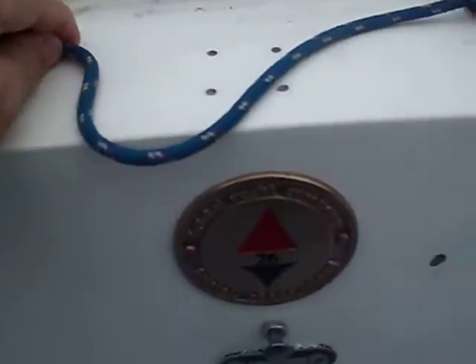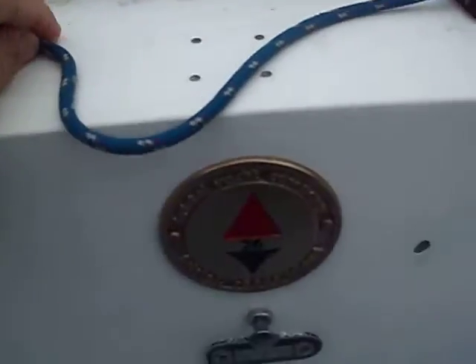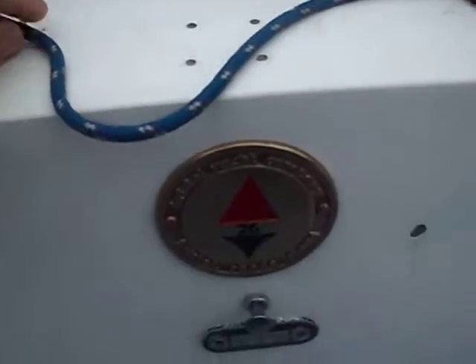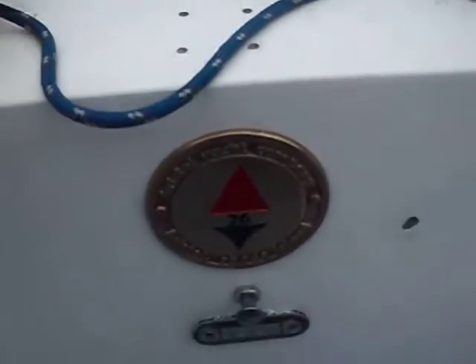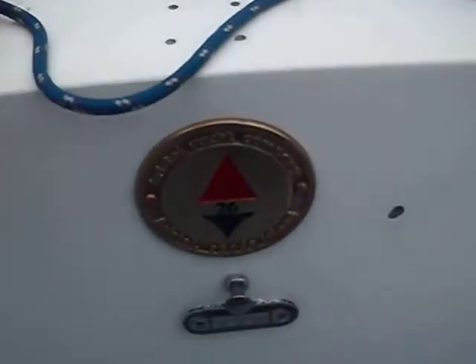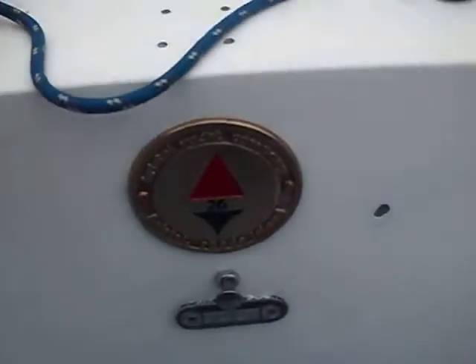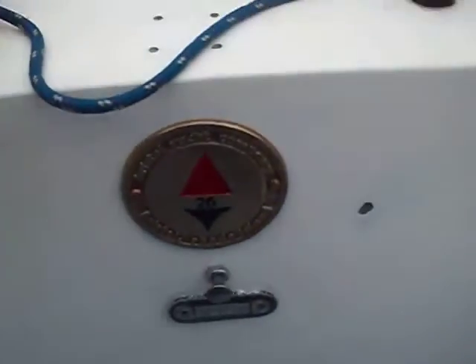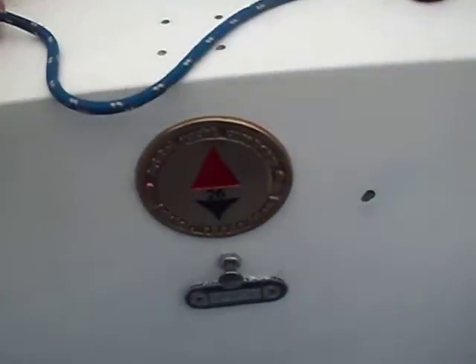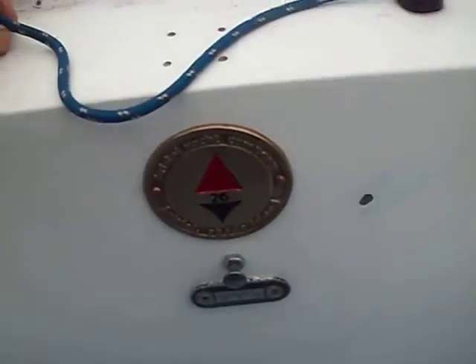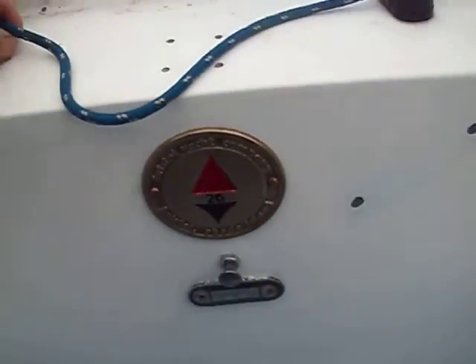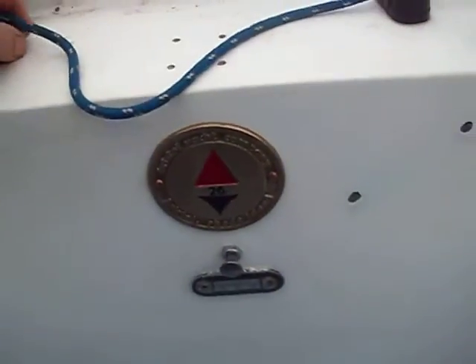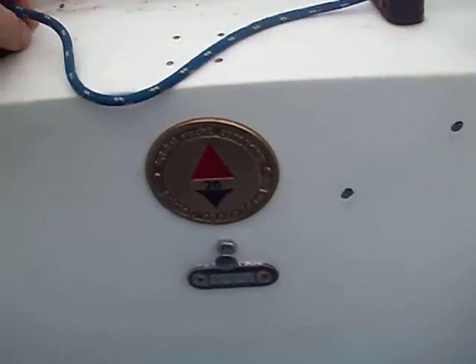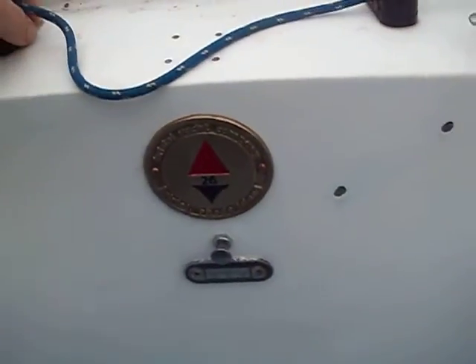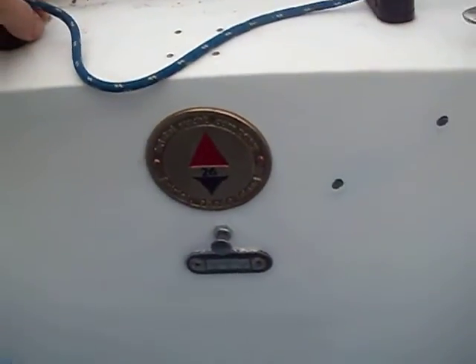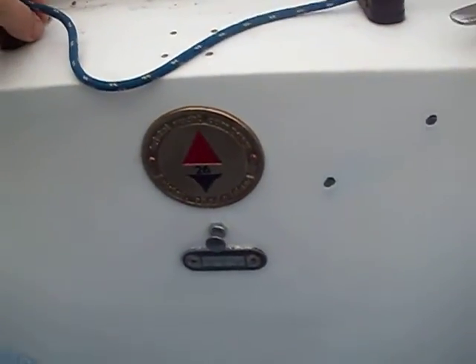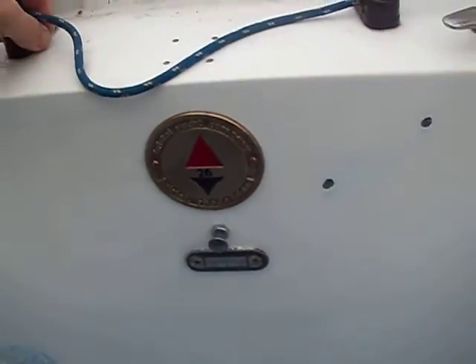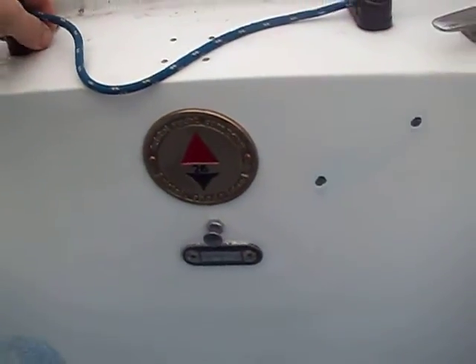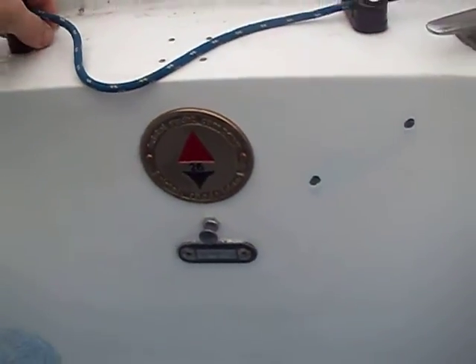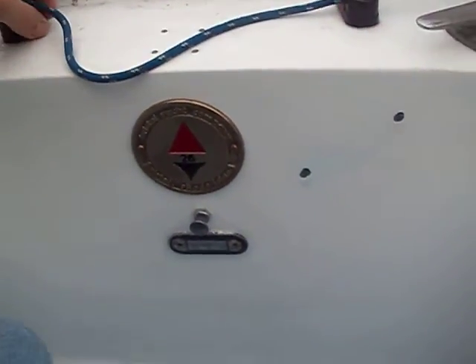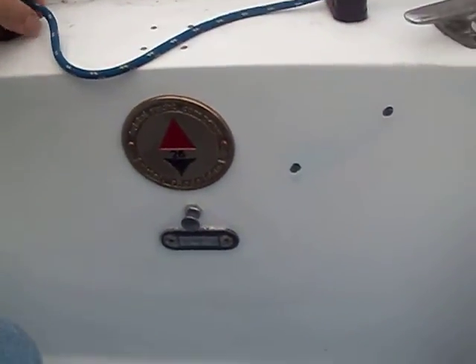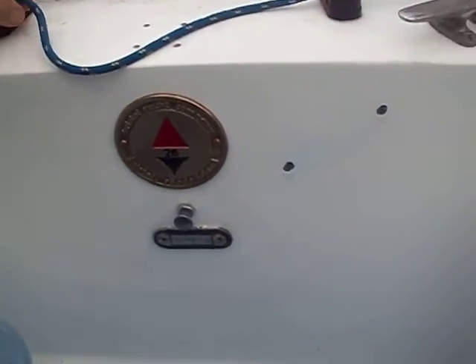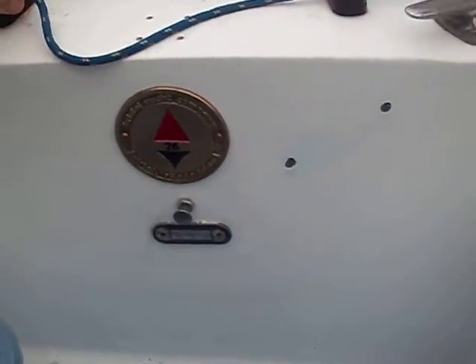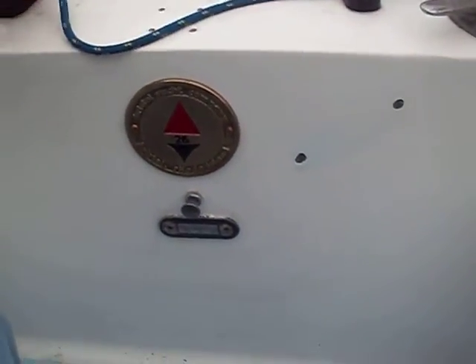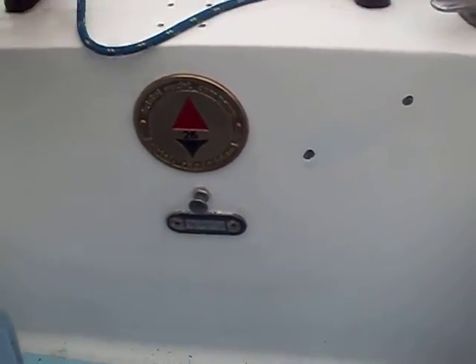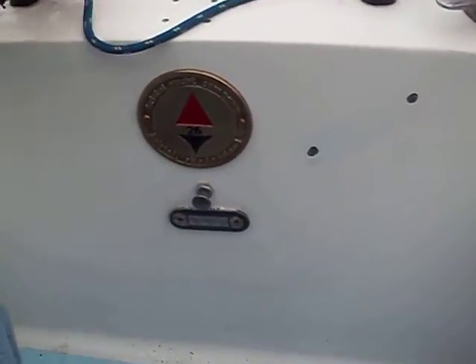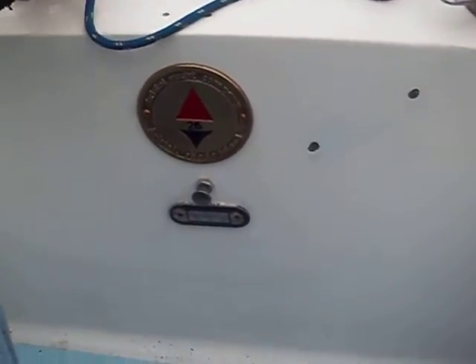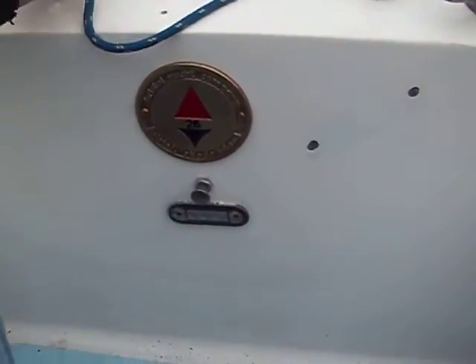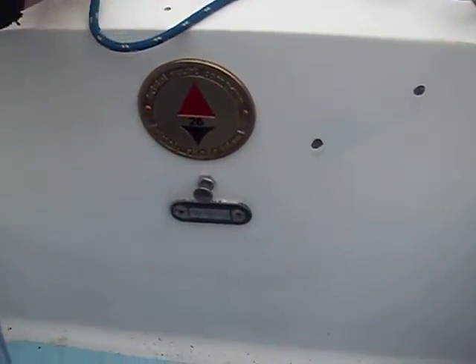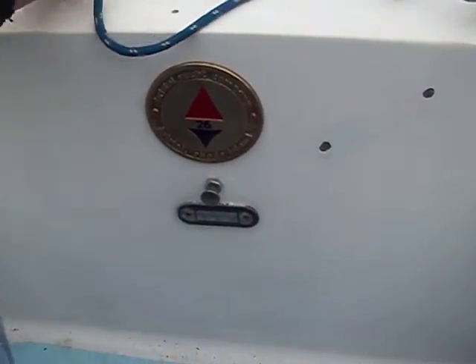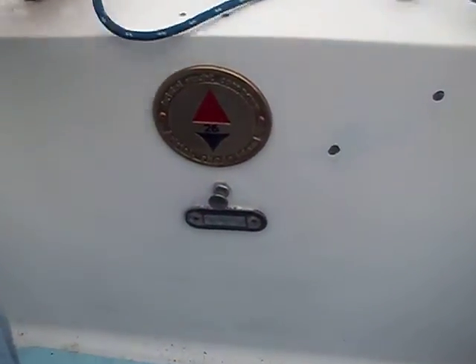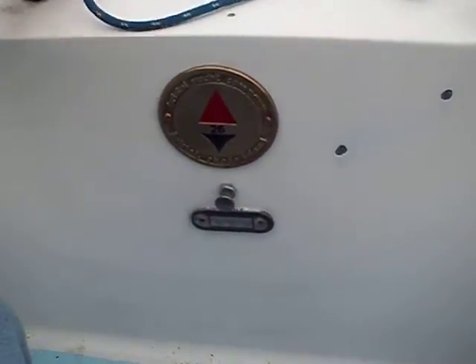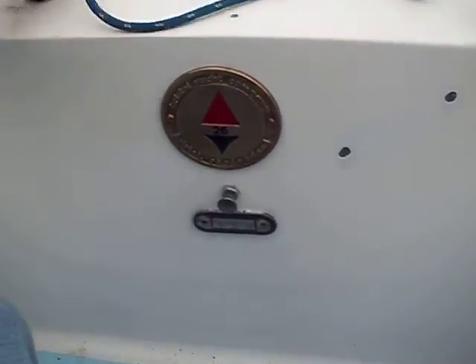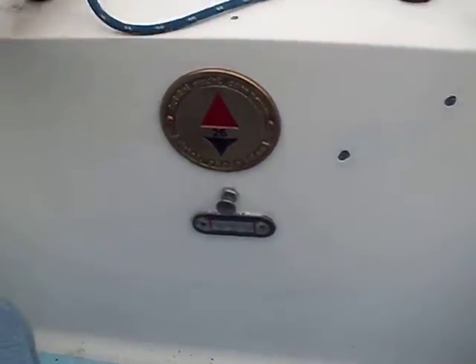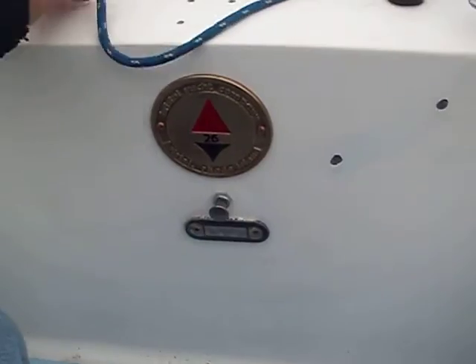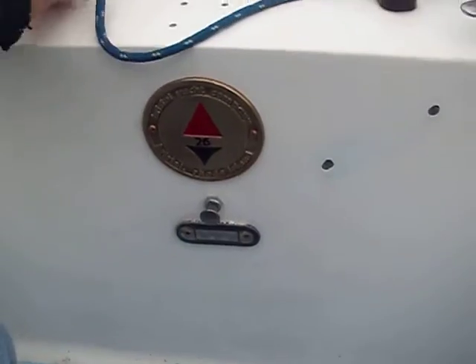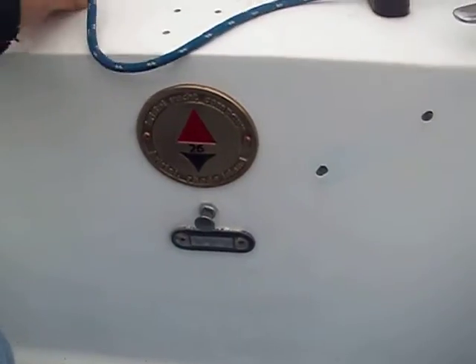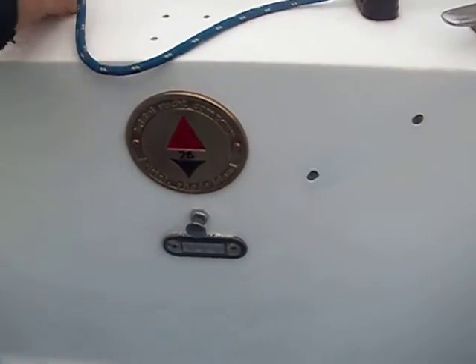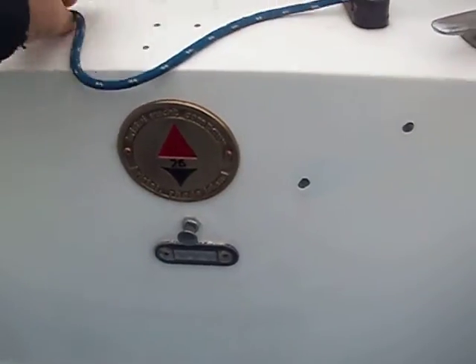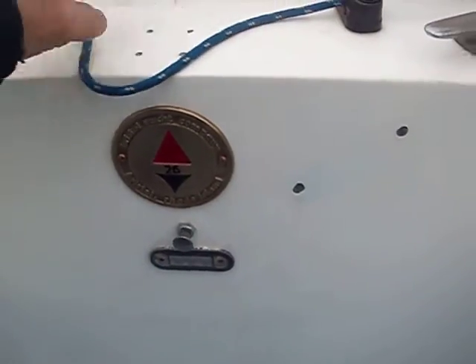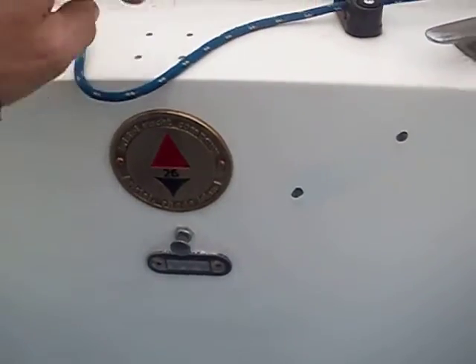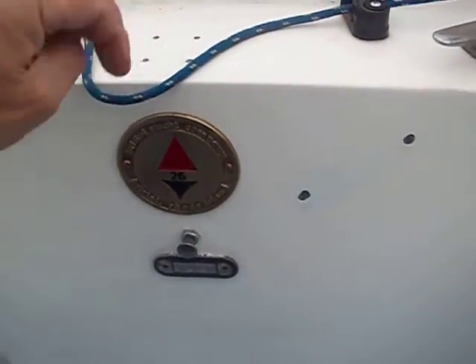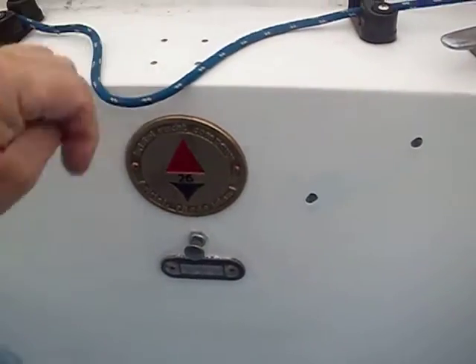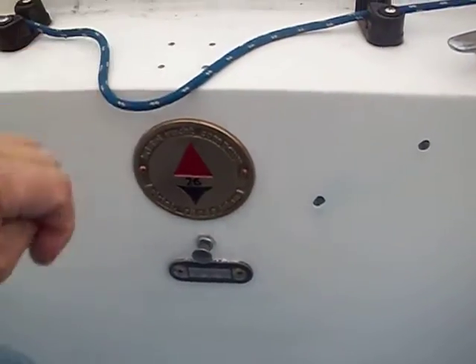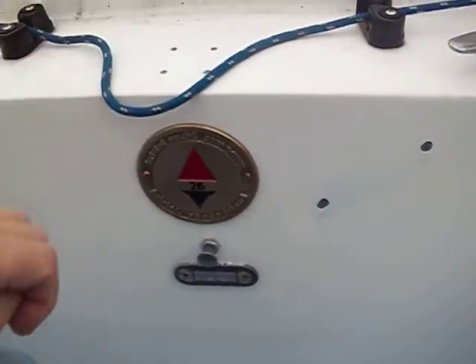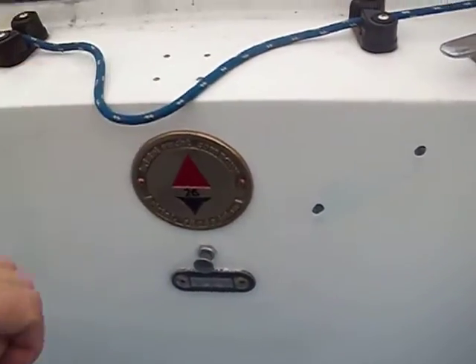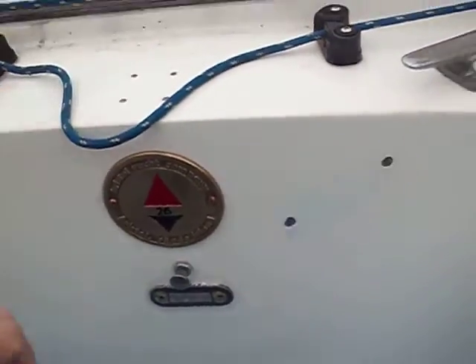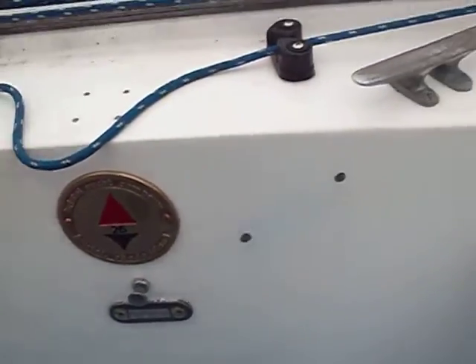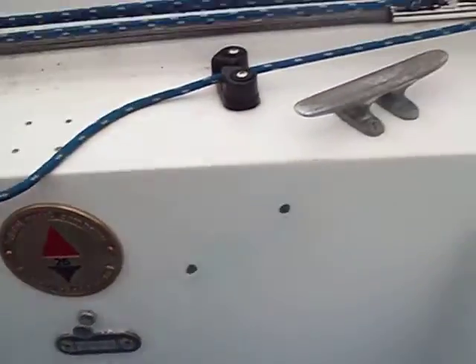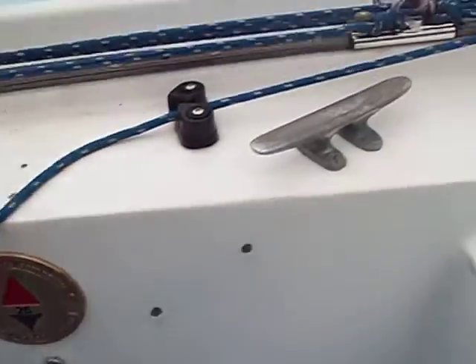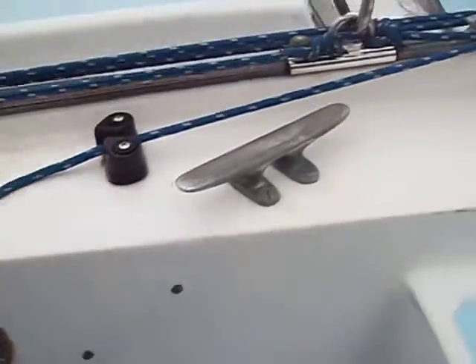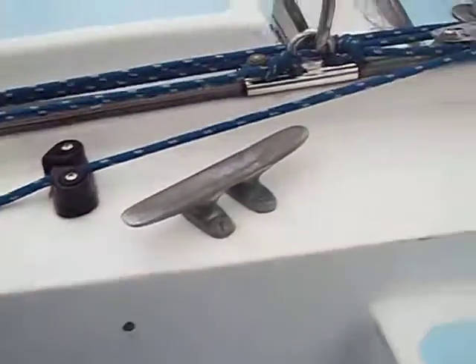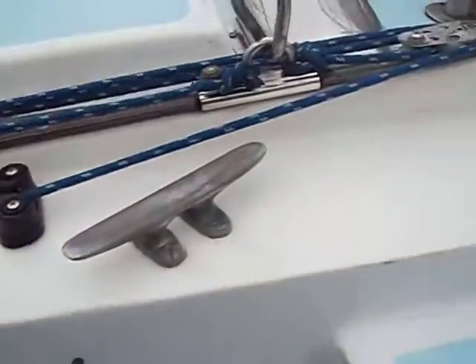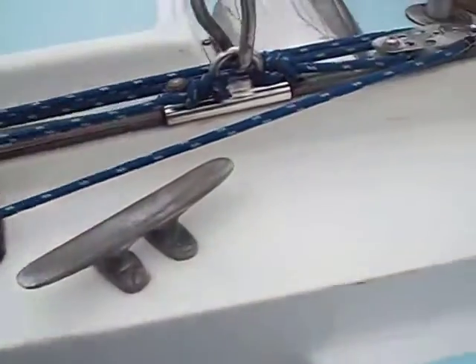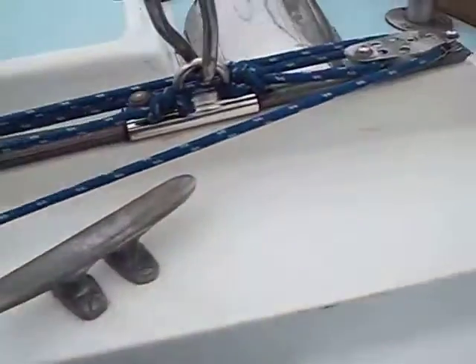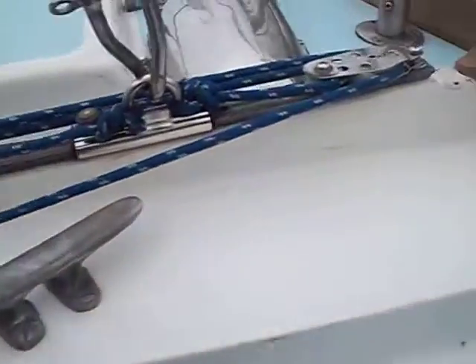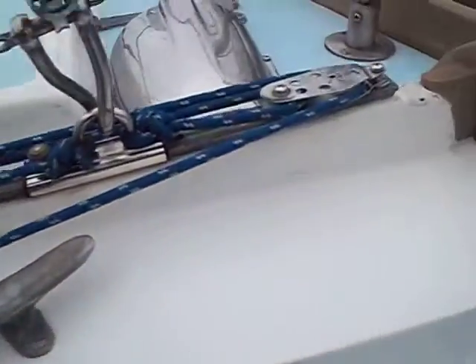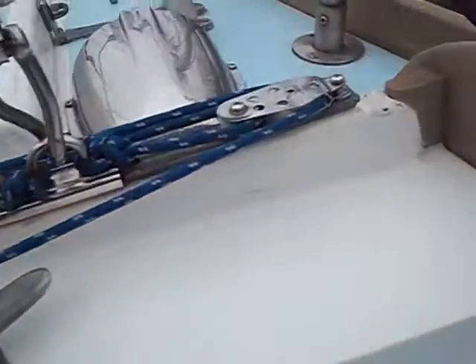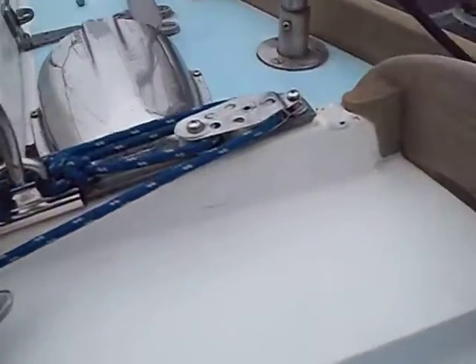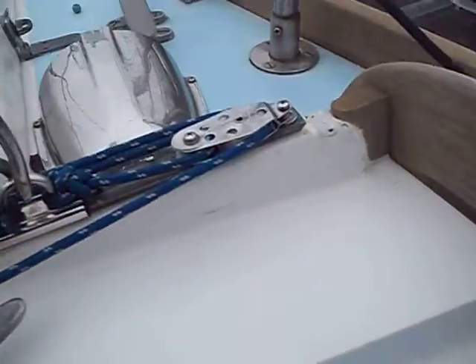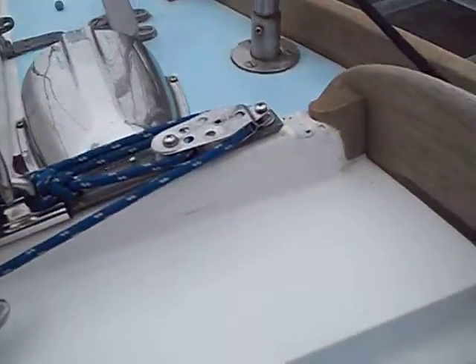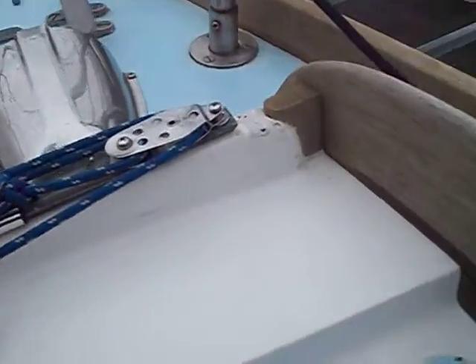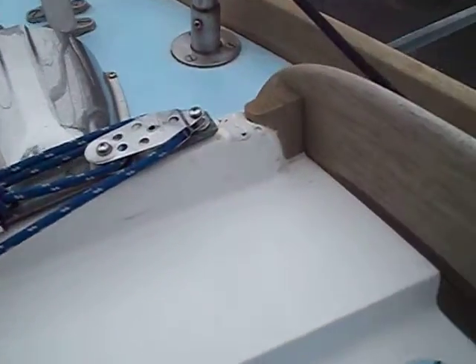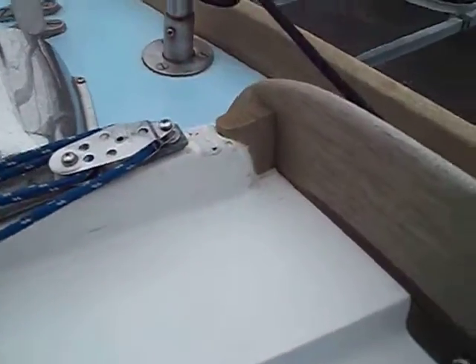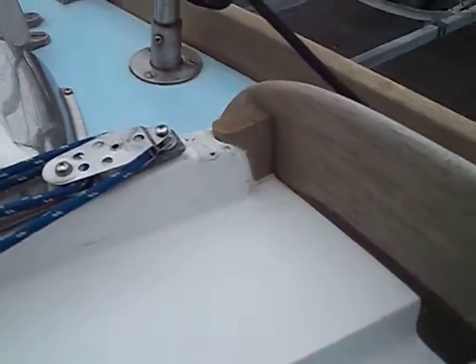By the way, there's my plaque installed today — temporarily, I still got to glue it.